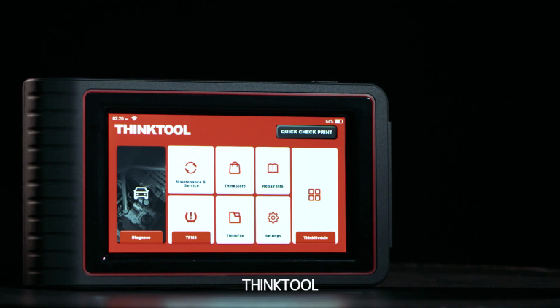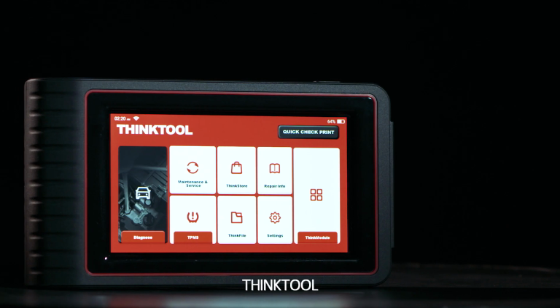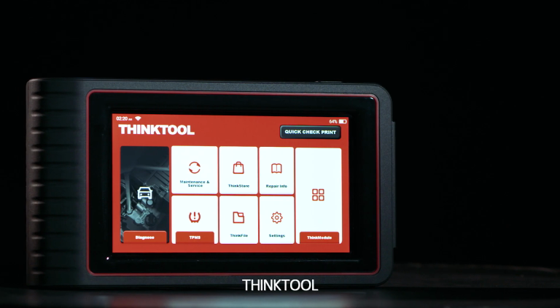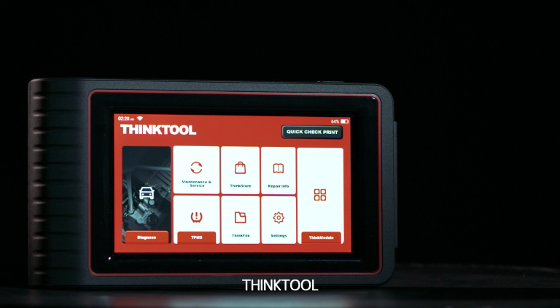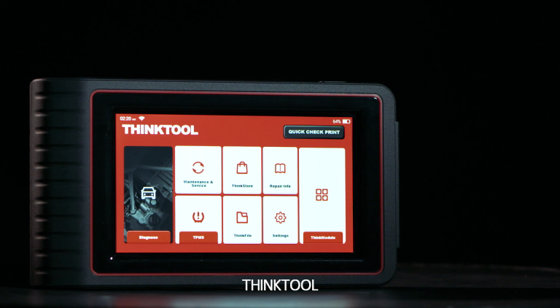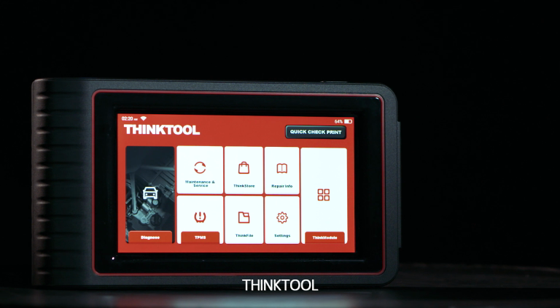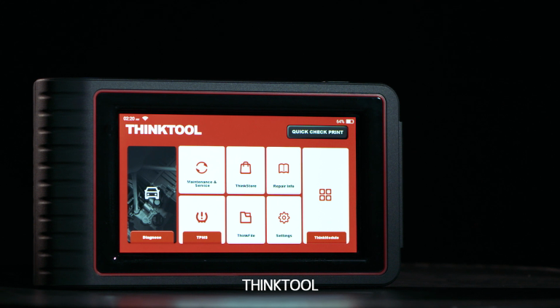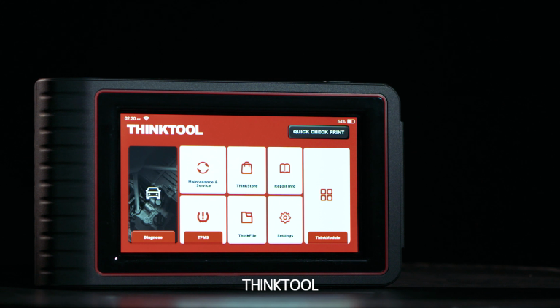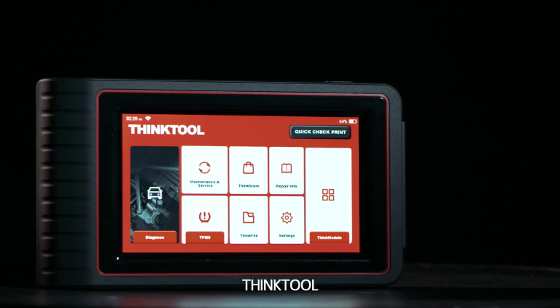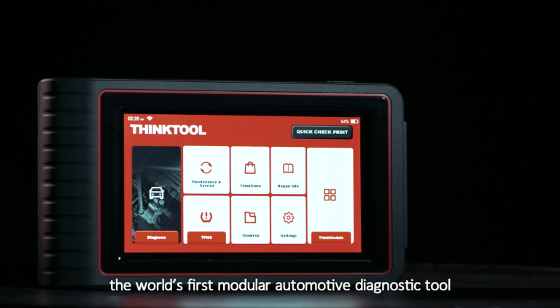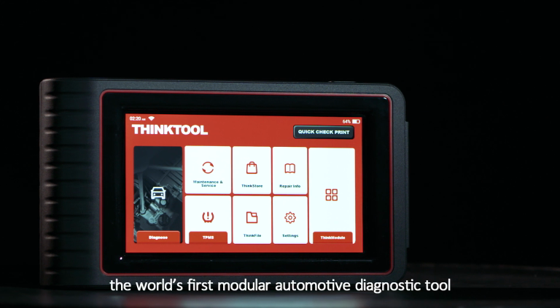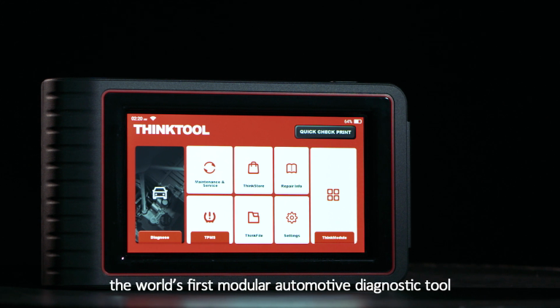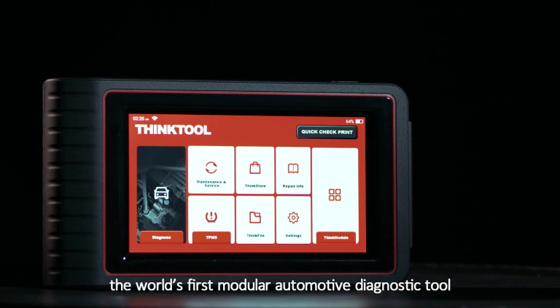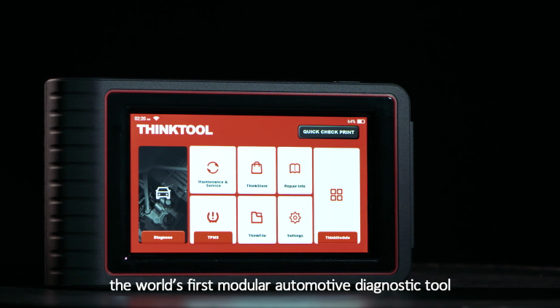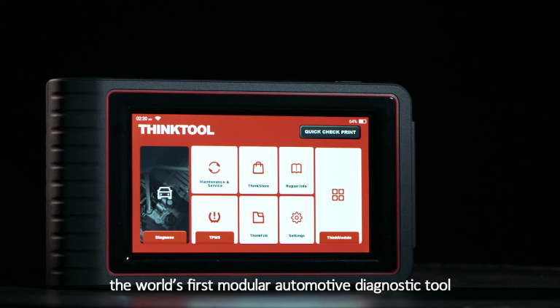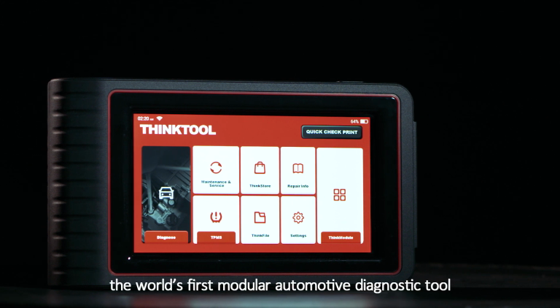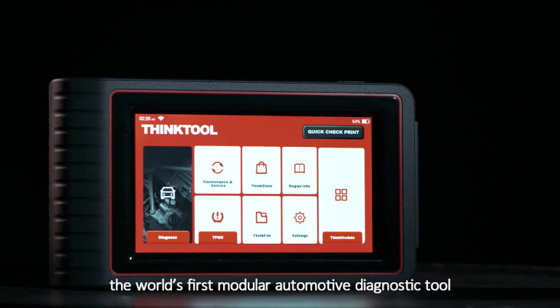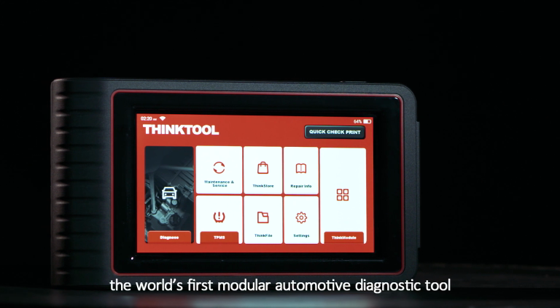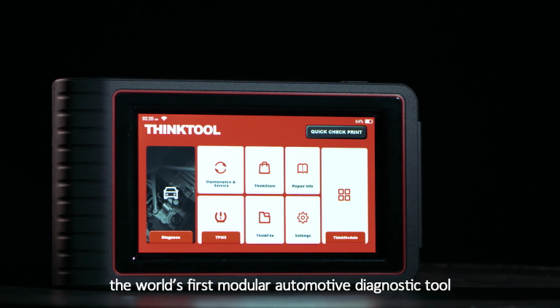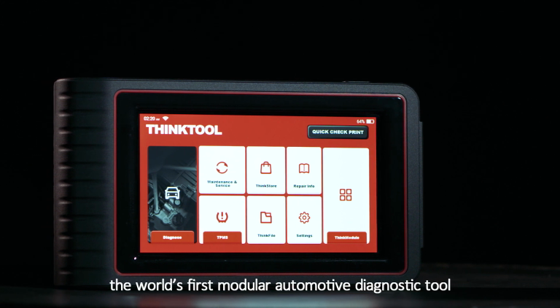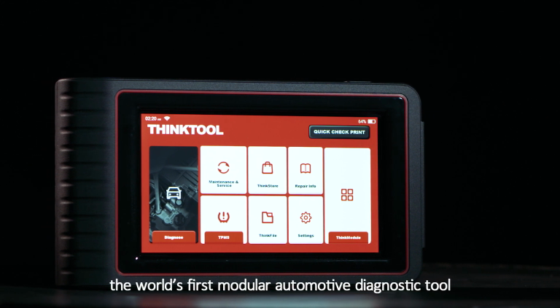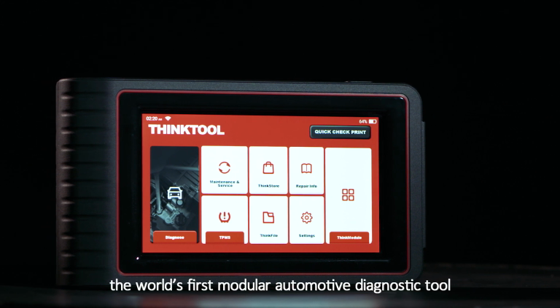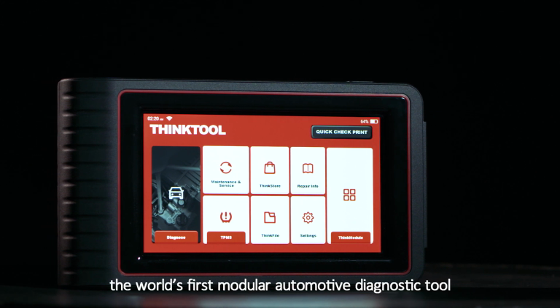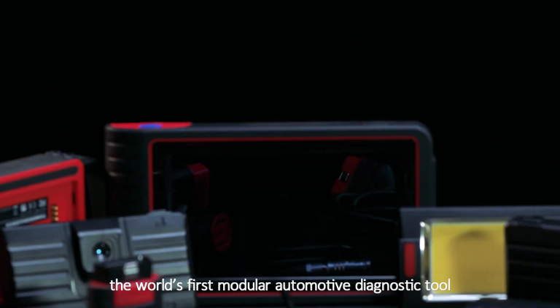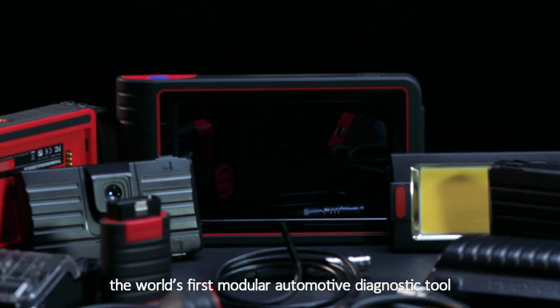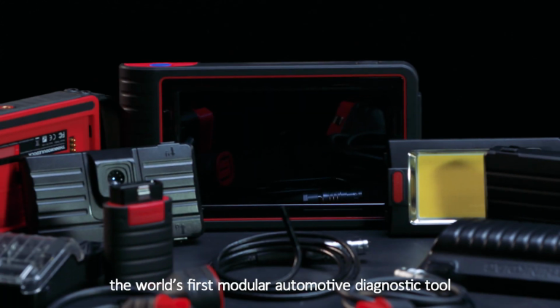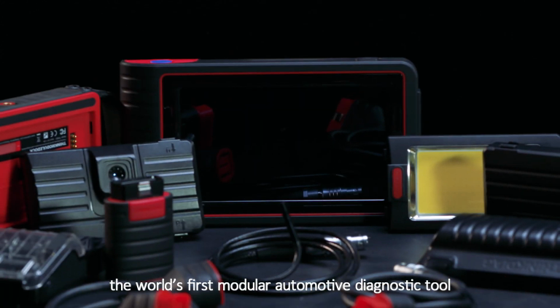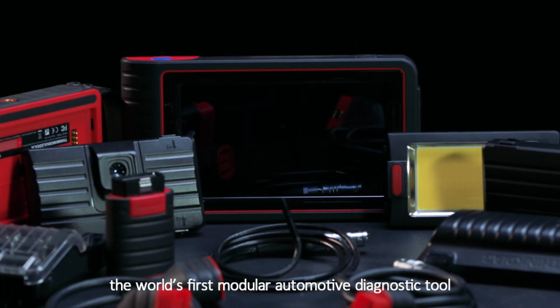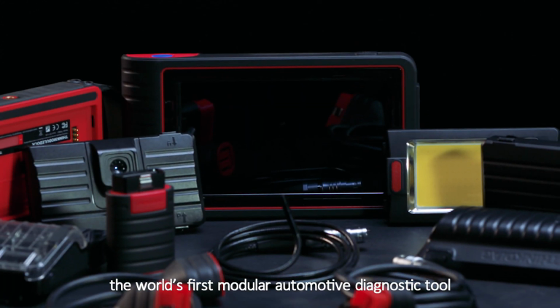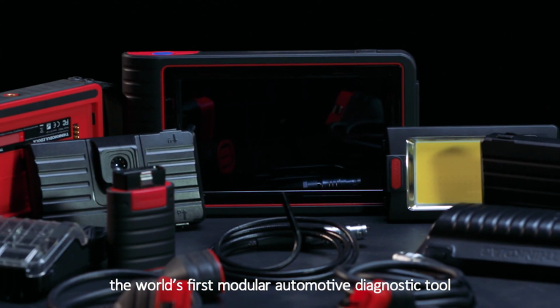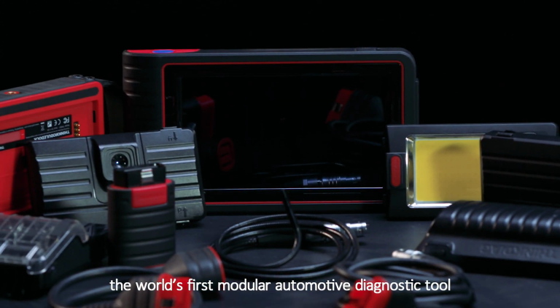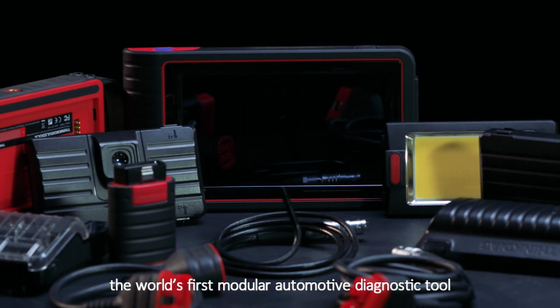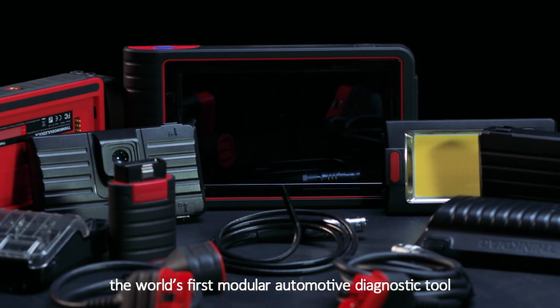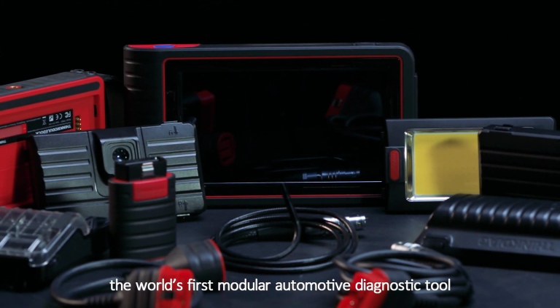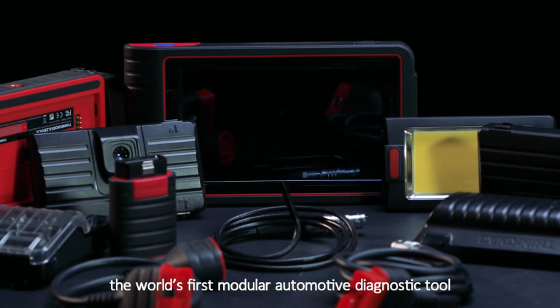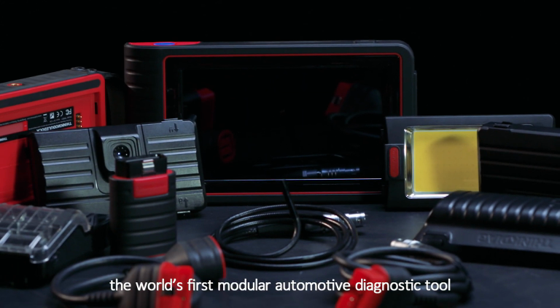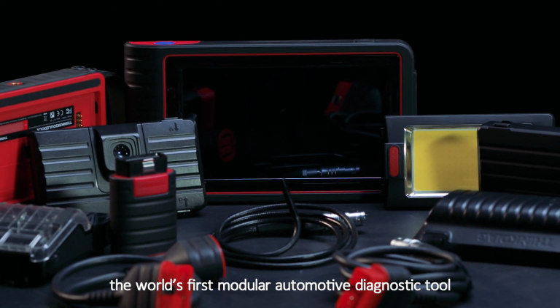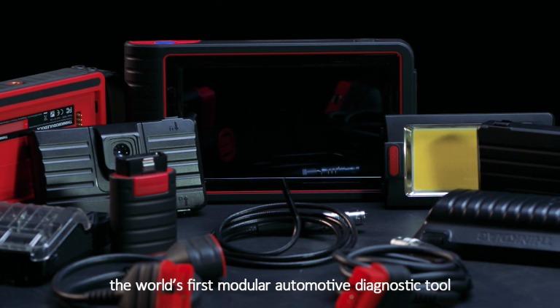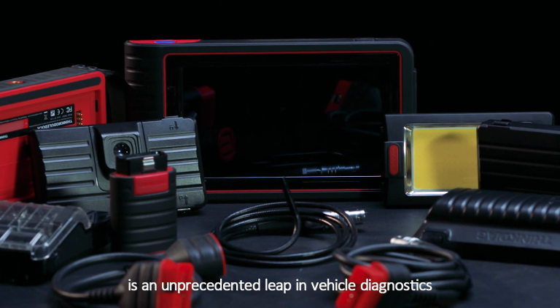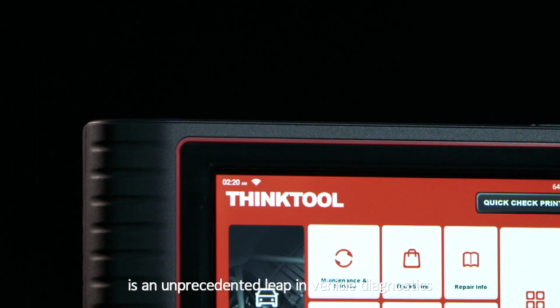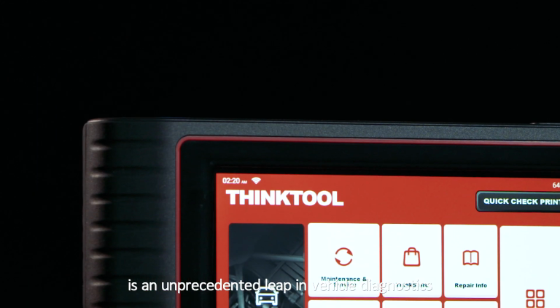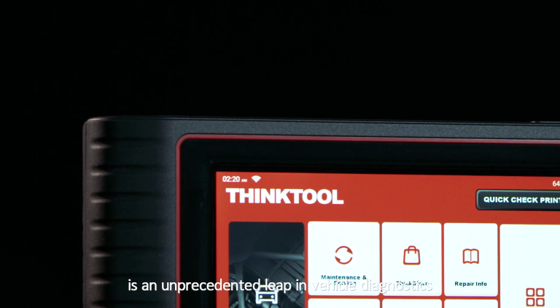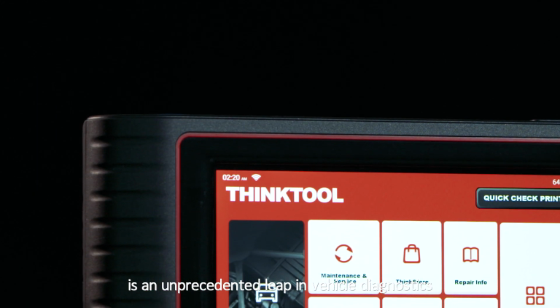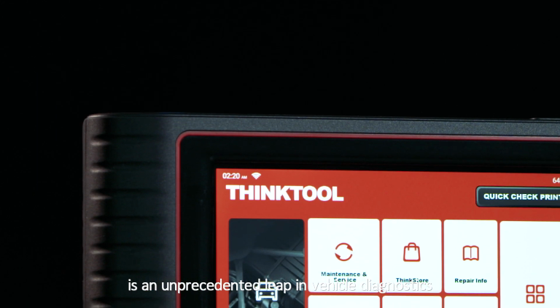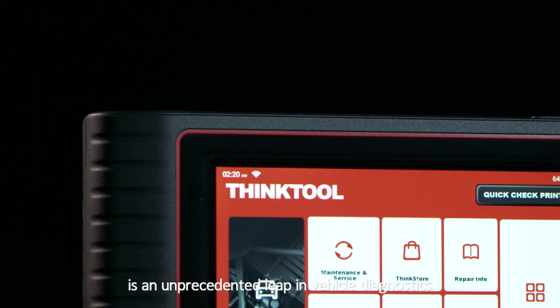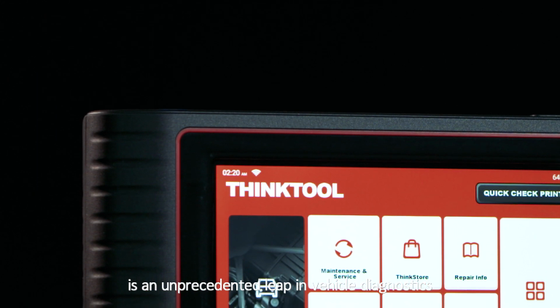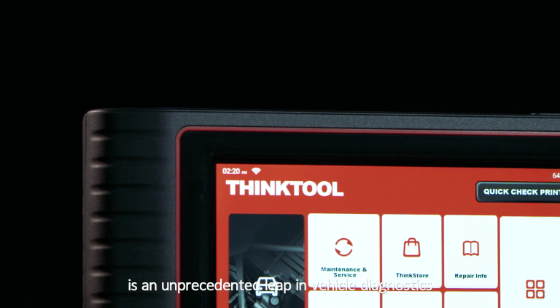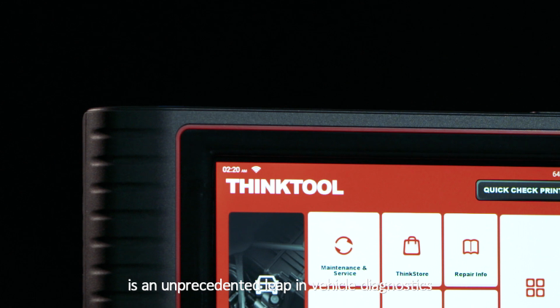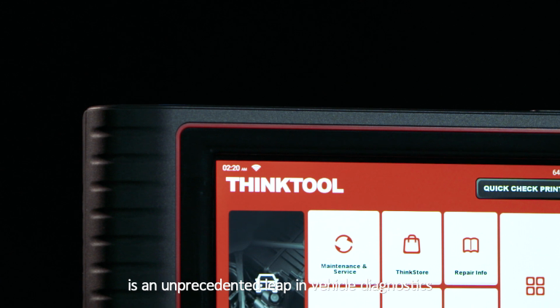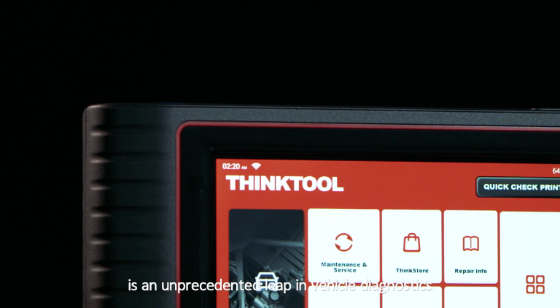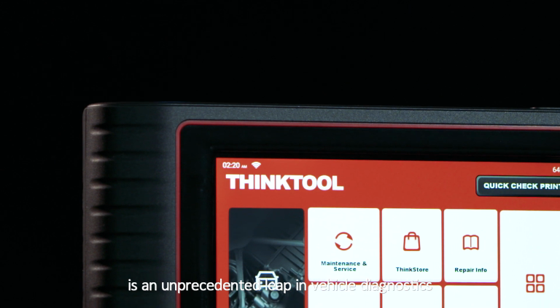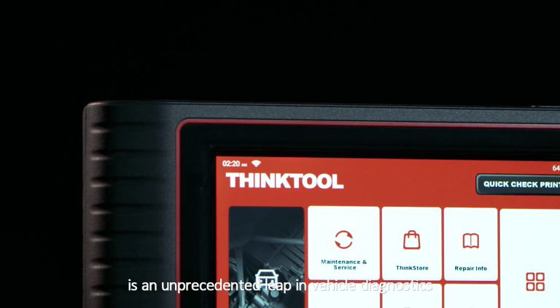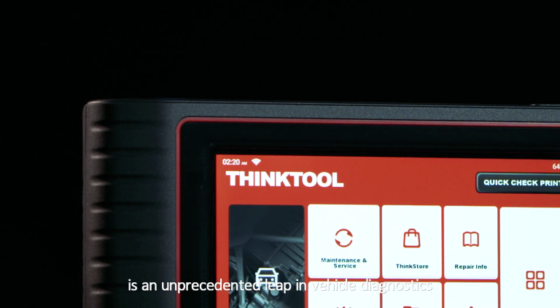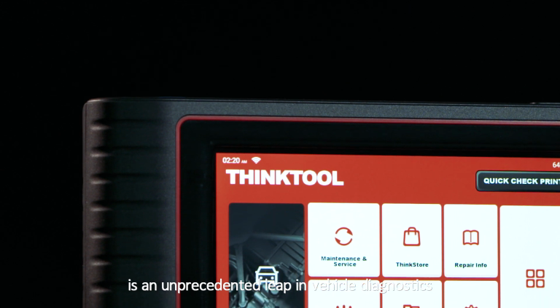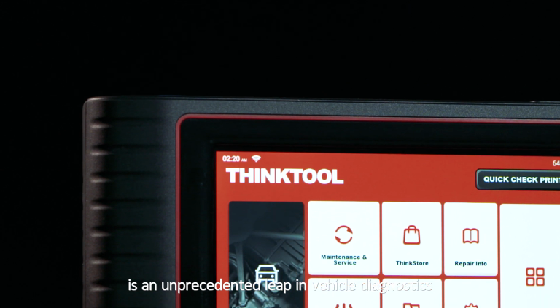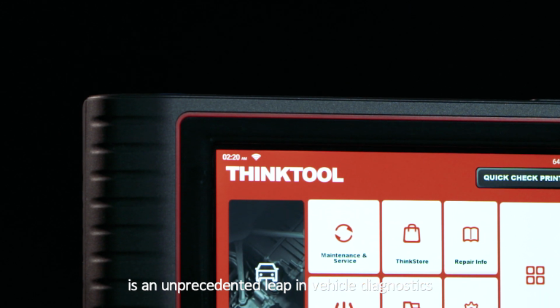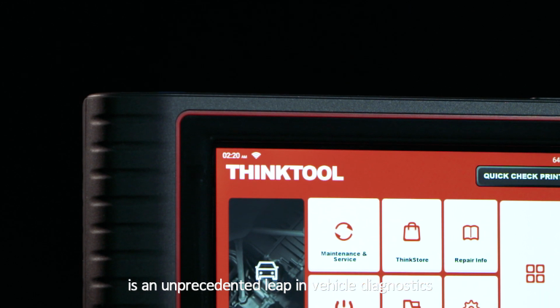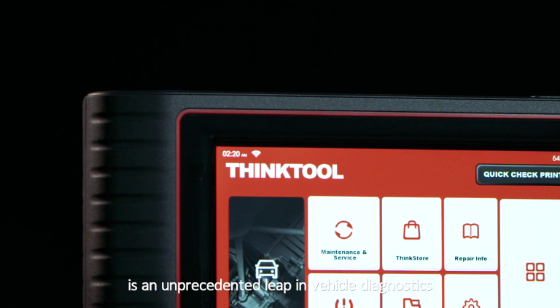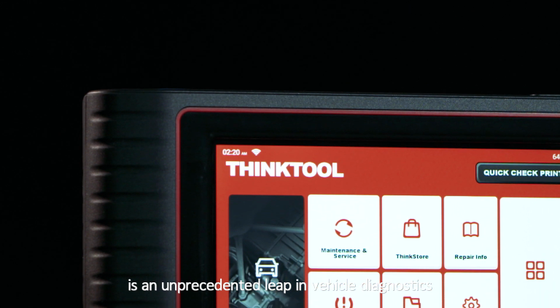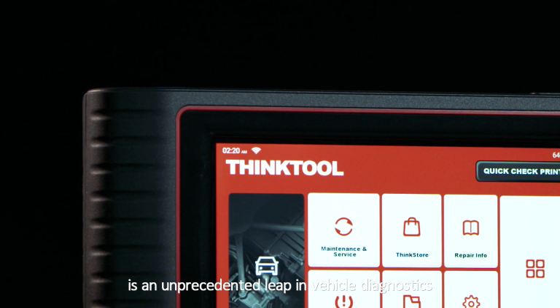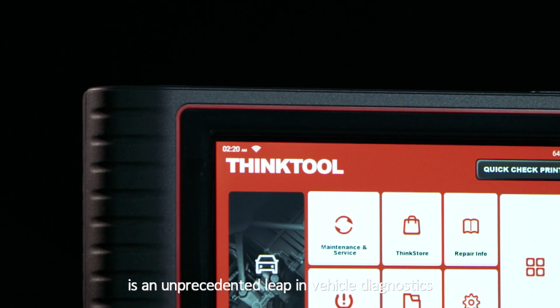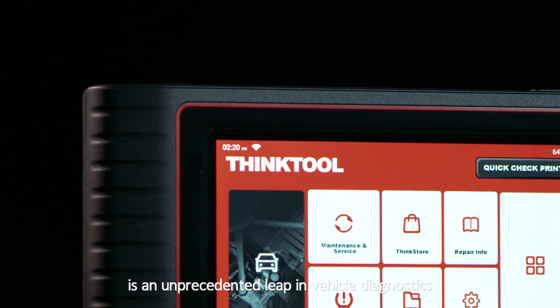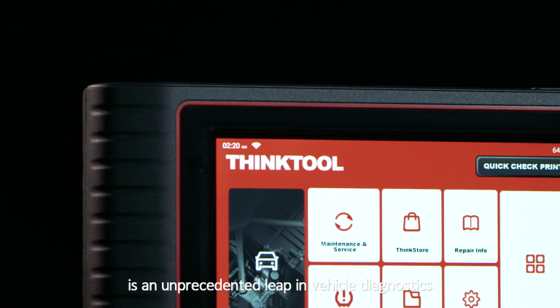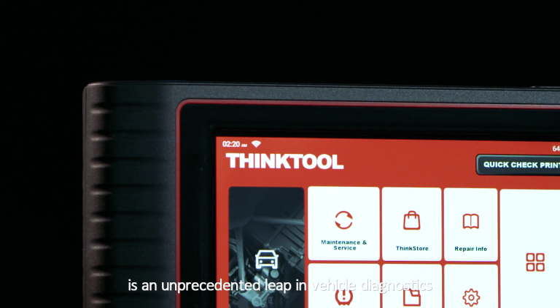ThingTool, the world's first modular automotive diagnostic tool, is an unprecedented leap in vehicle diagnostics.